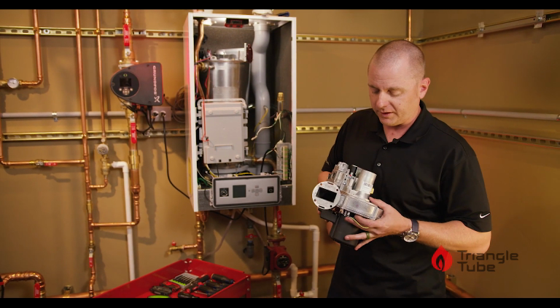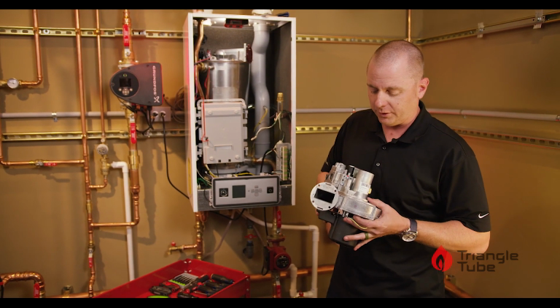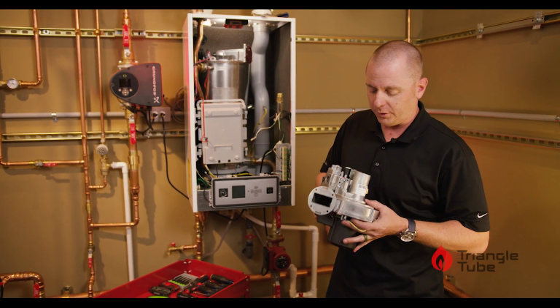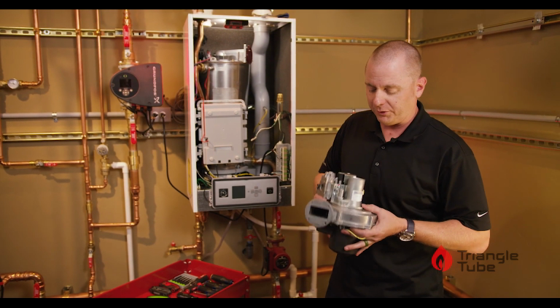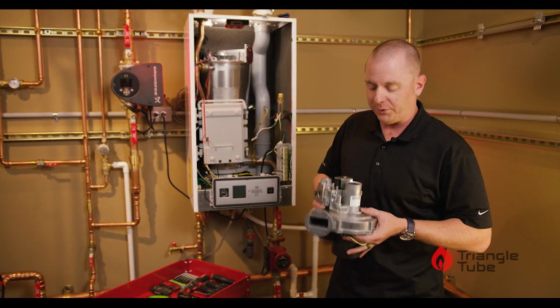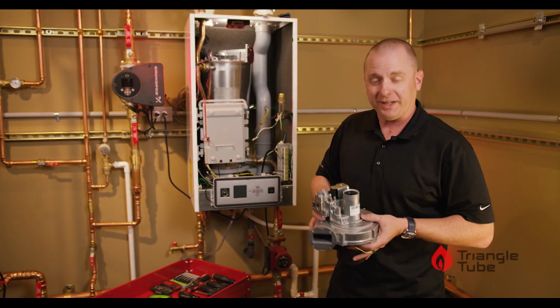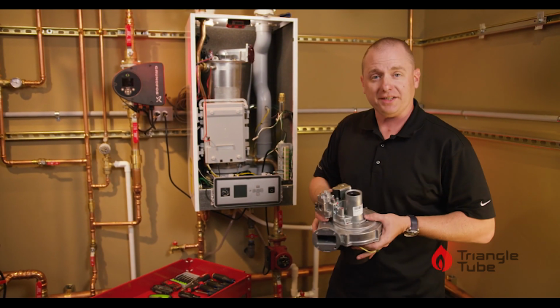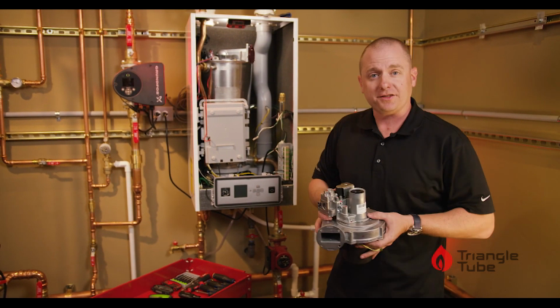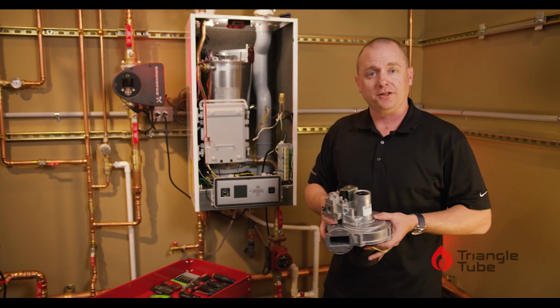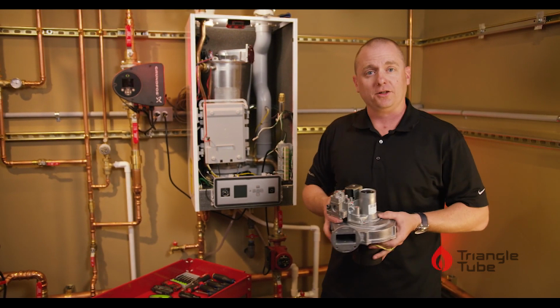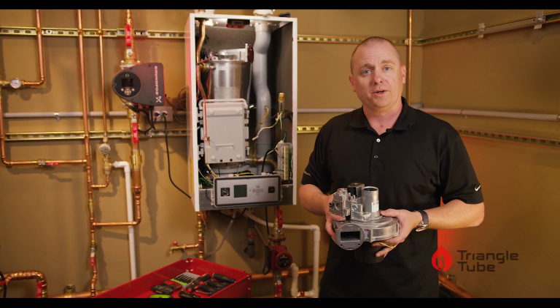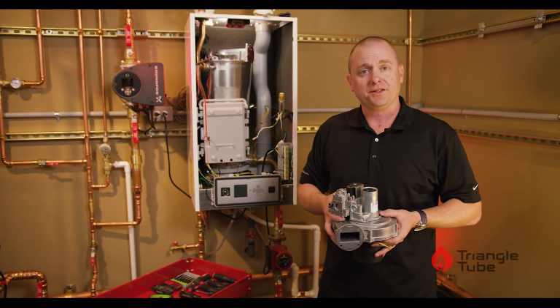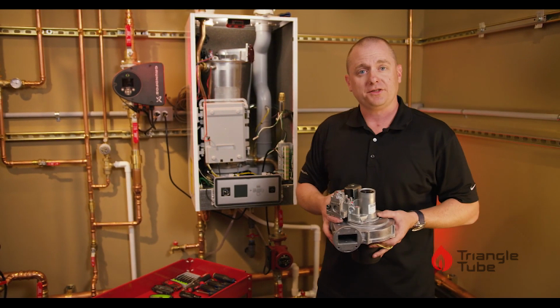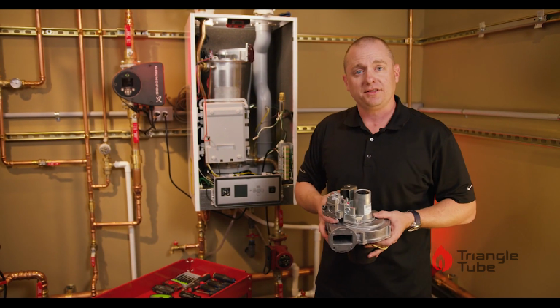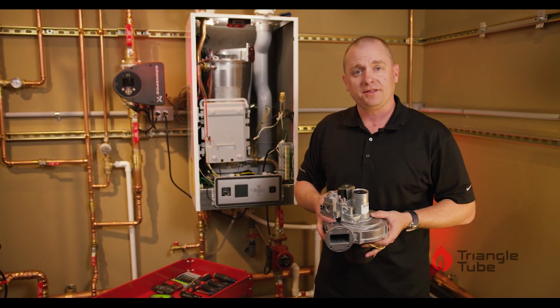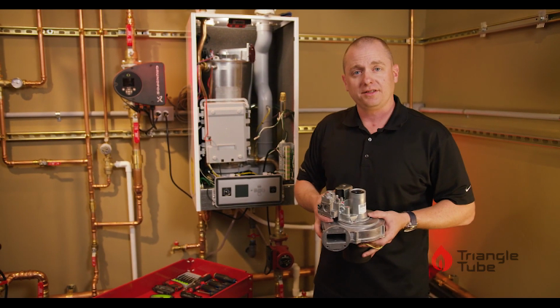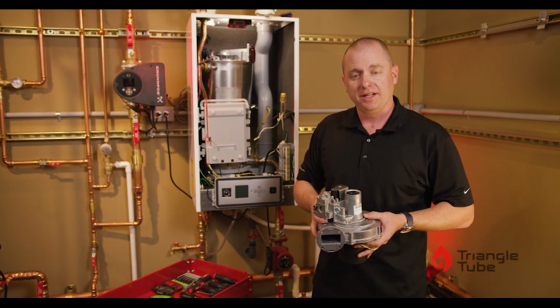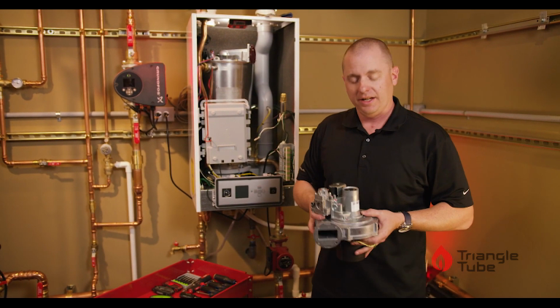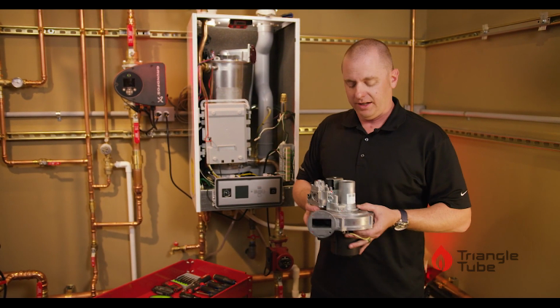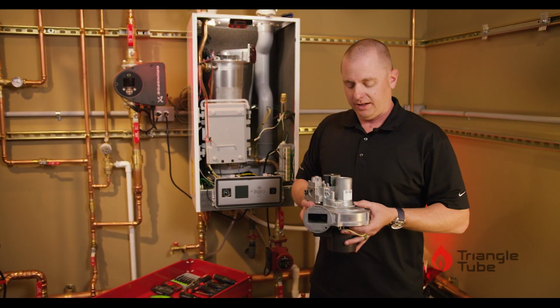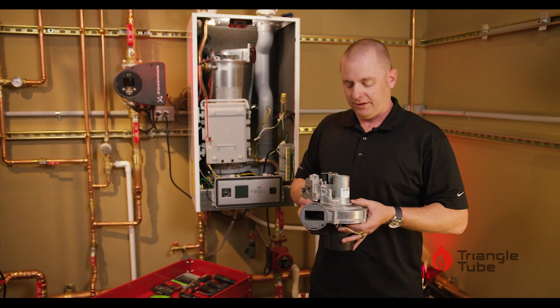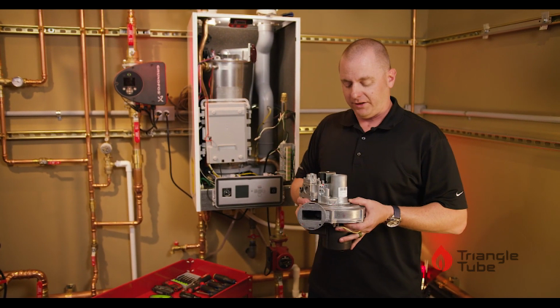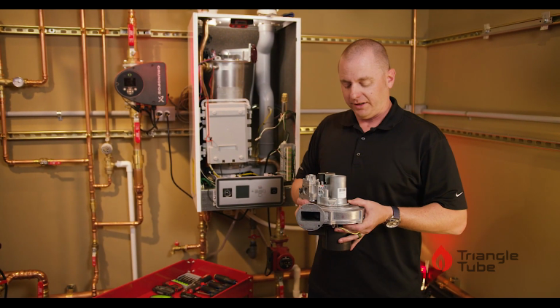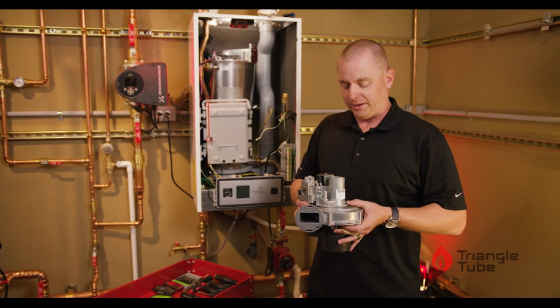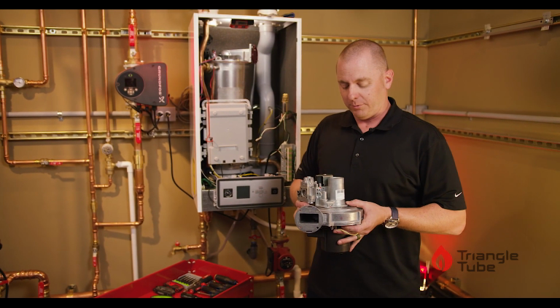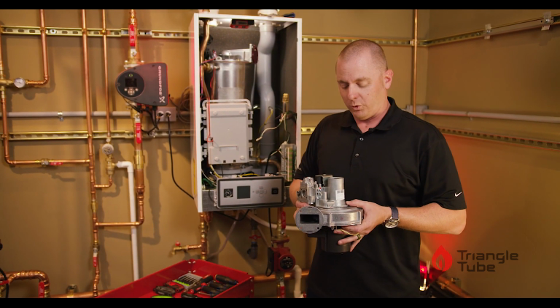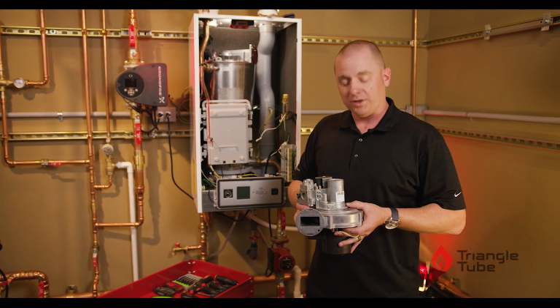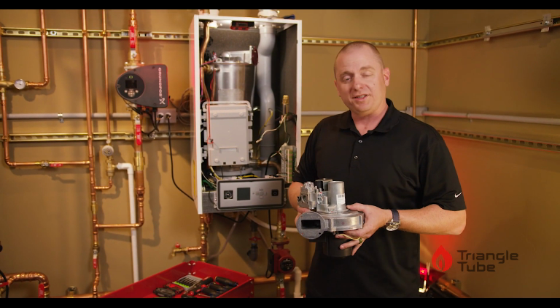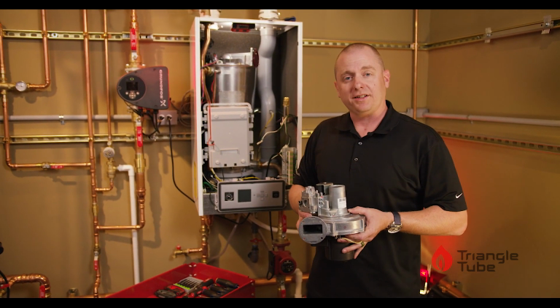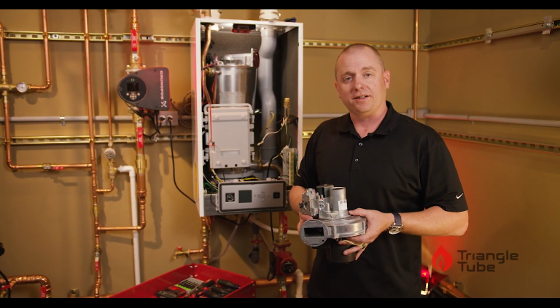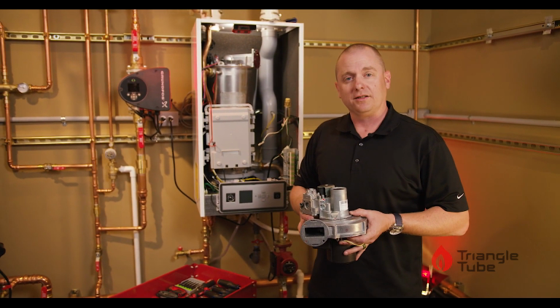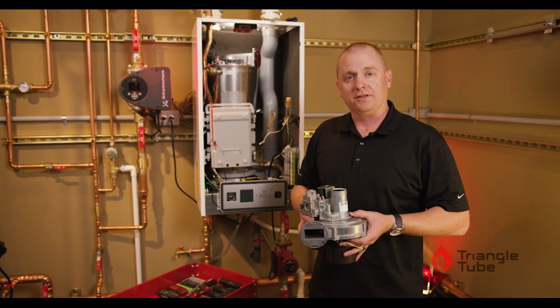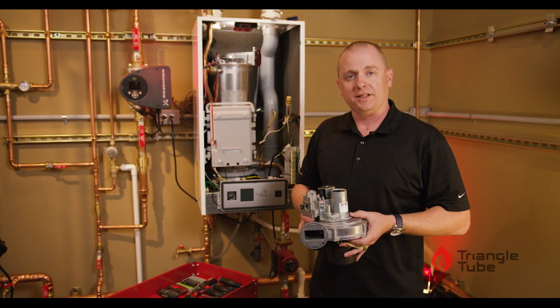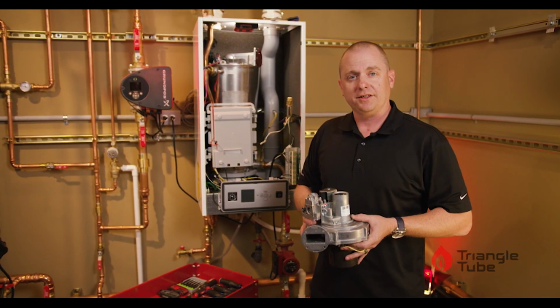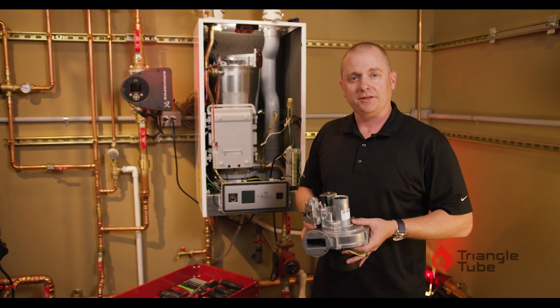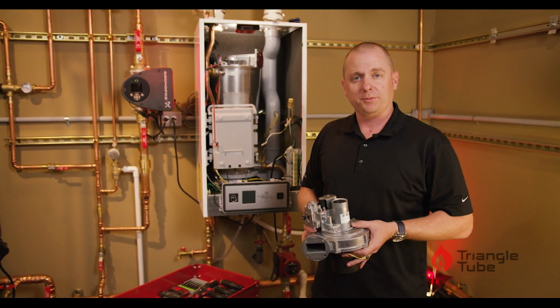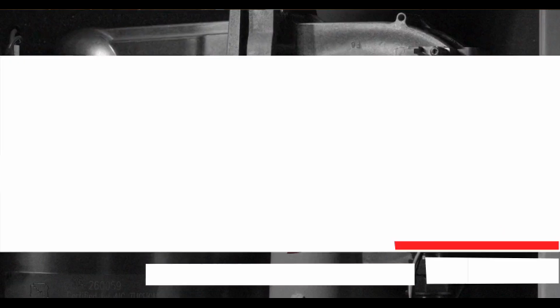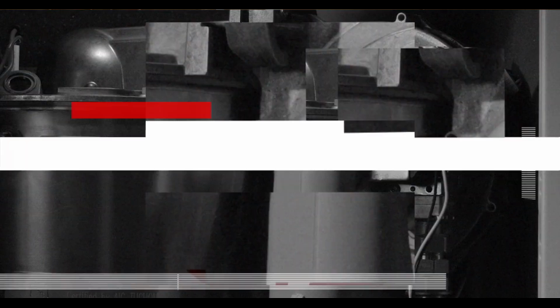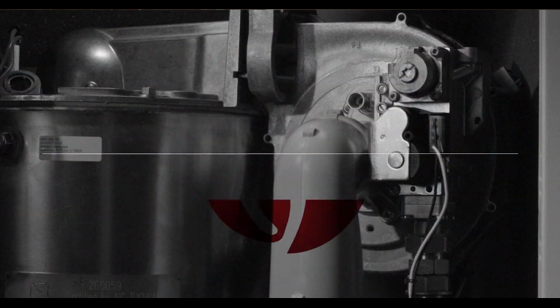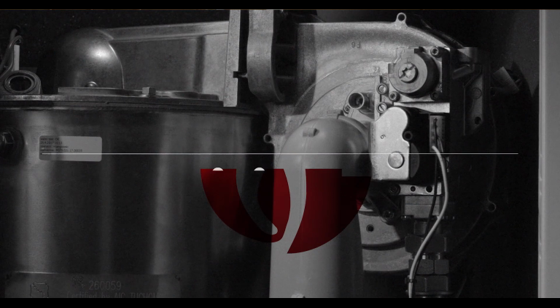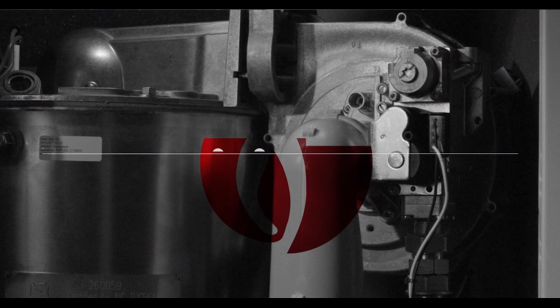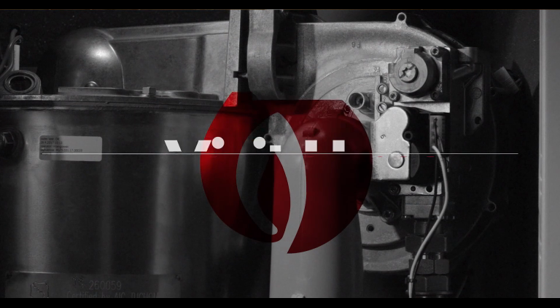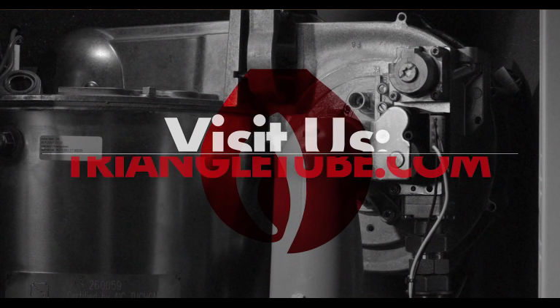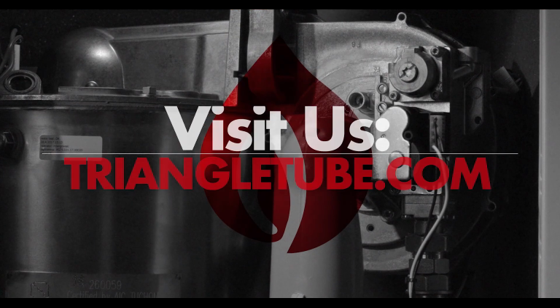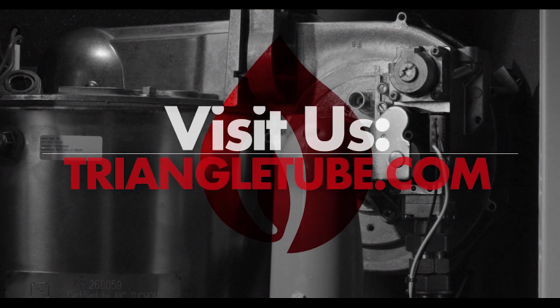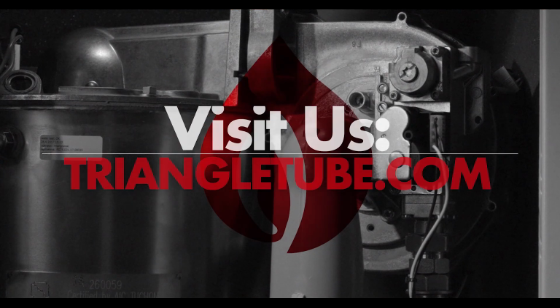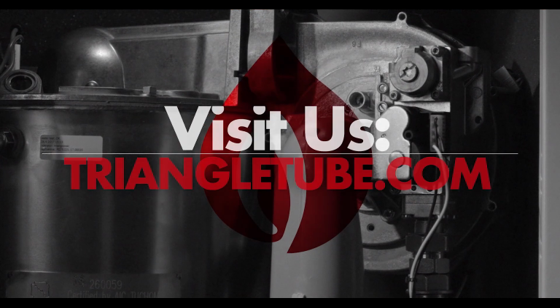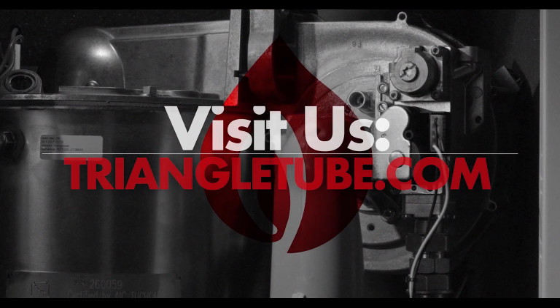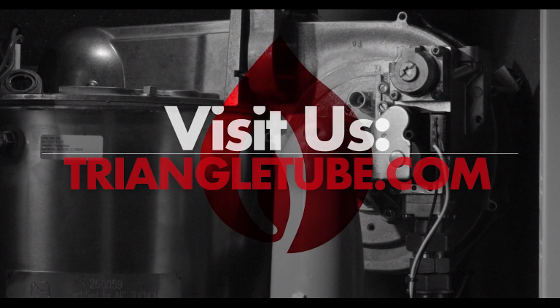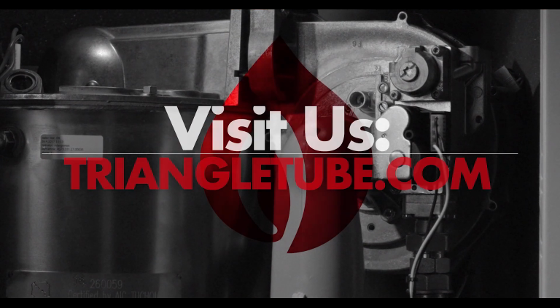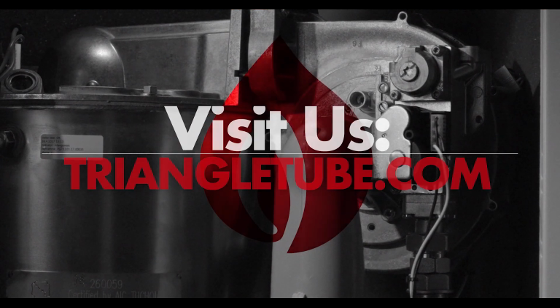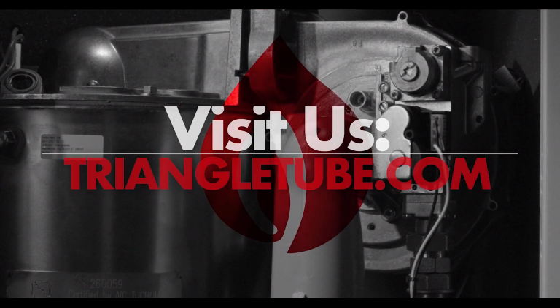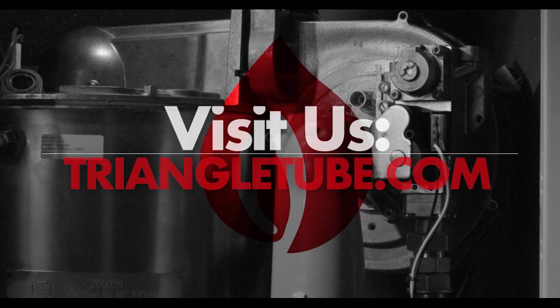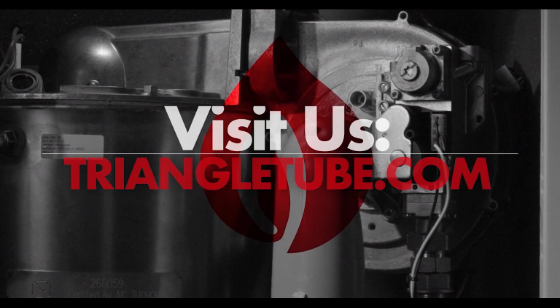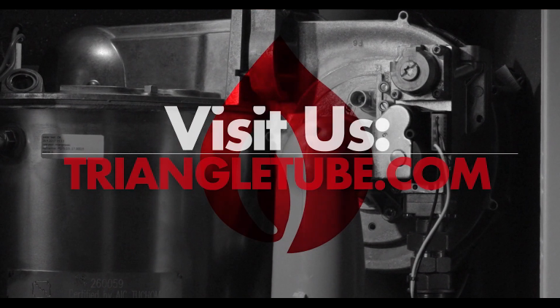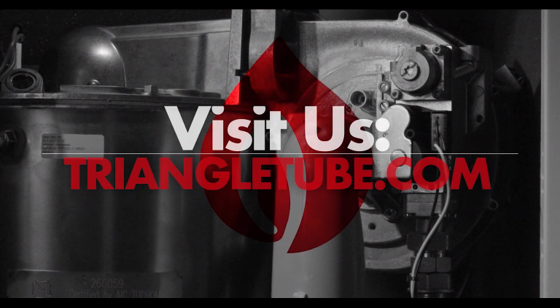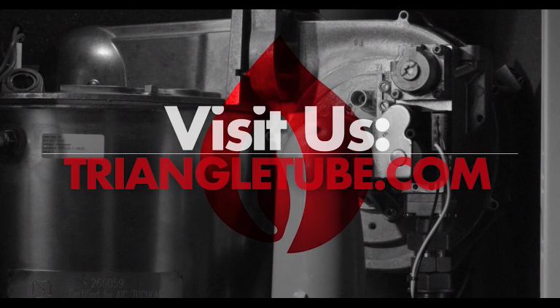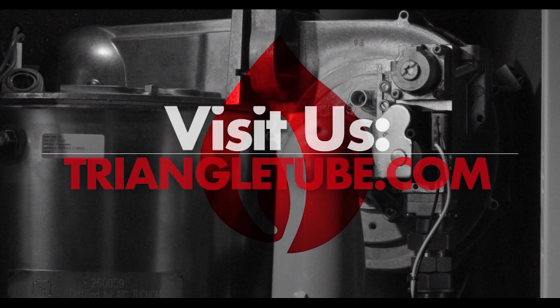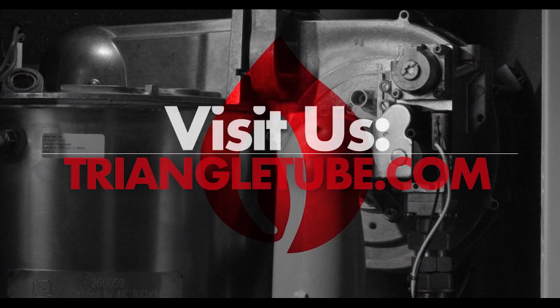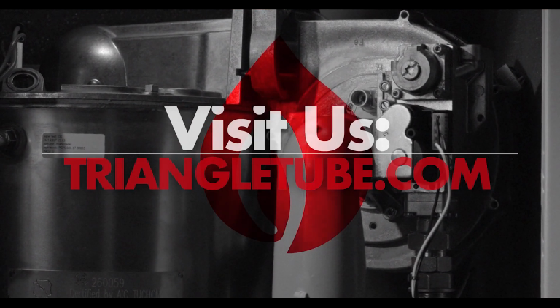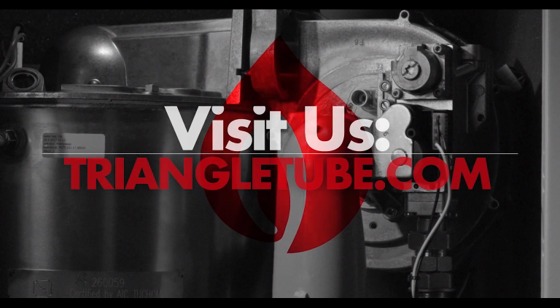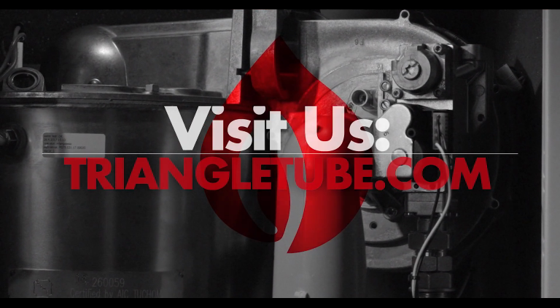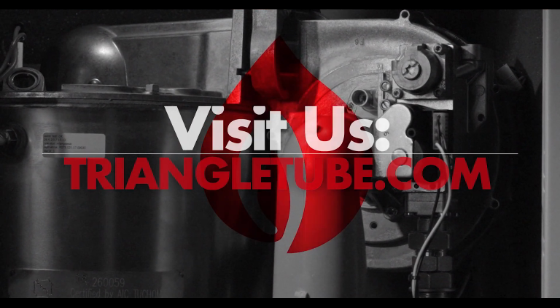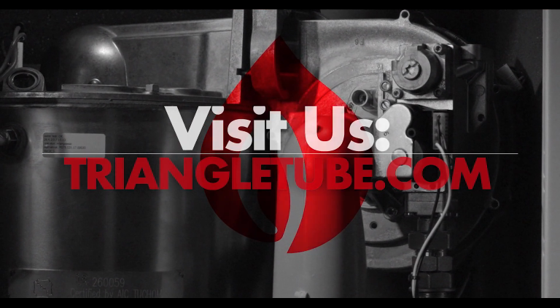Hopefully we answered your questions. If you'd like more technical videos, please visit TriangleTube.com or find us on YouTube.